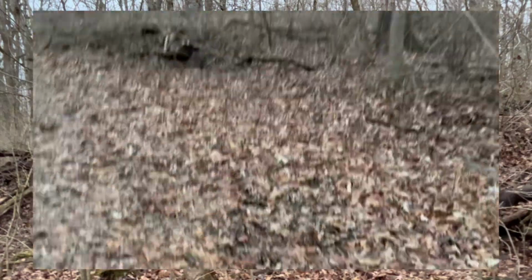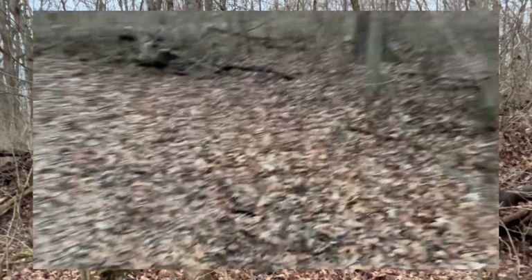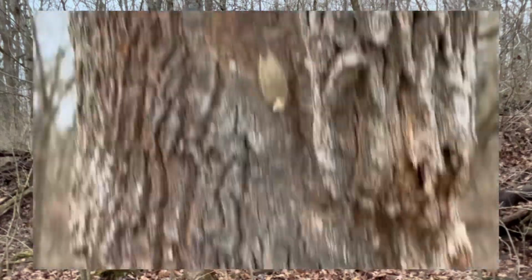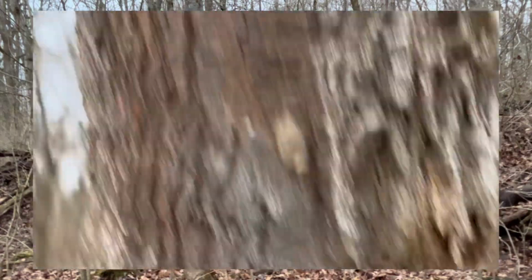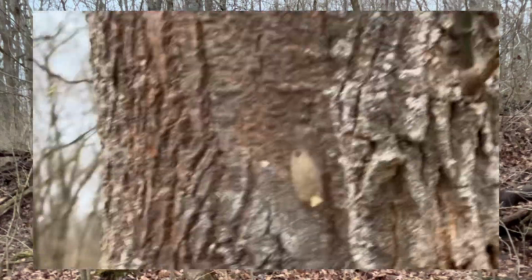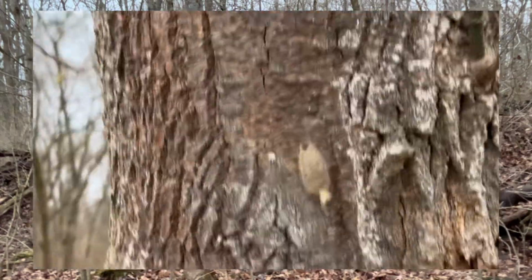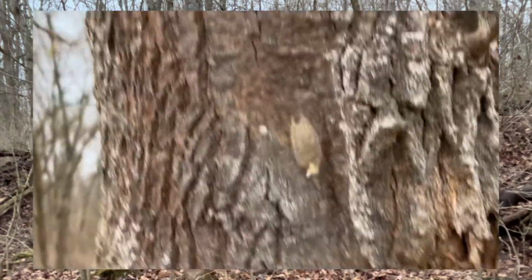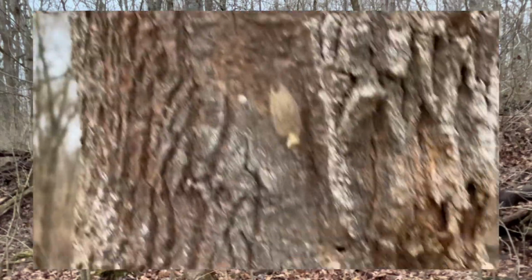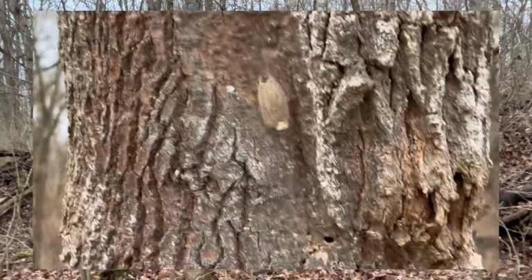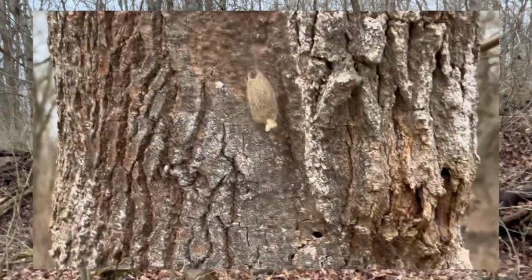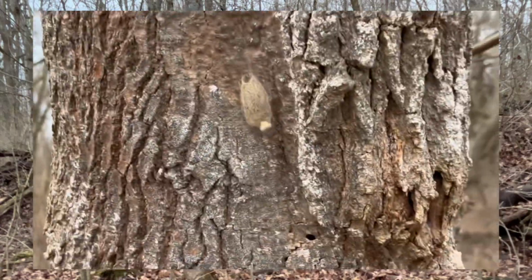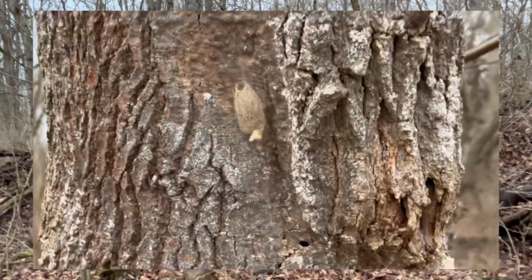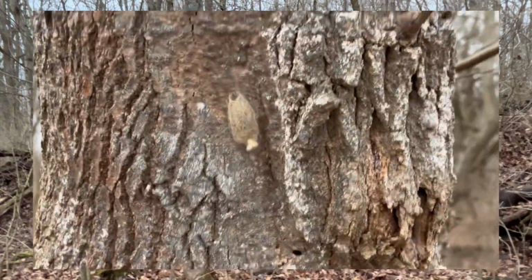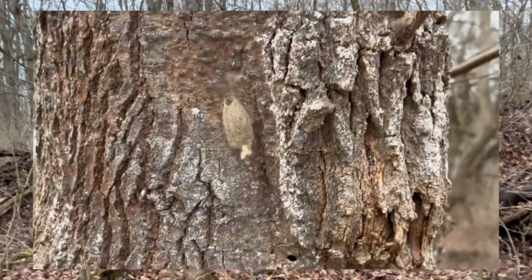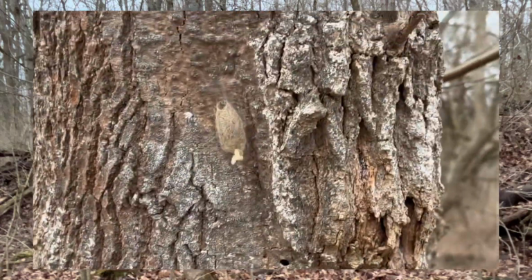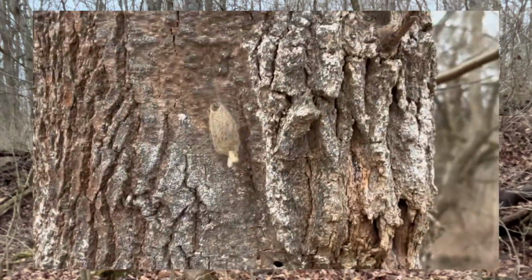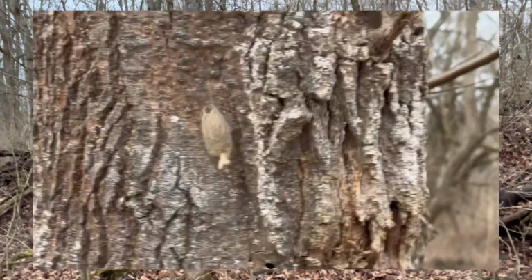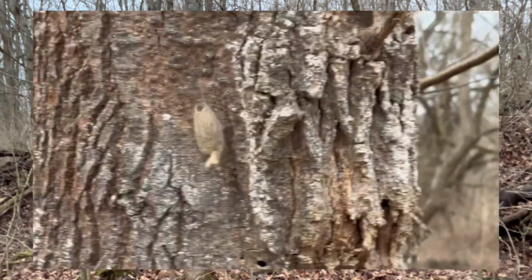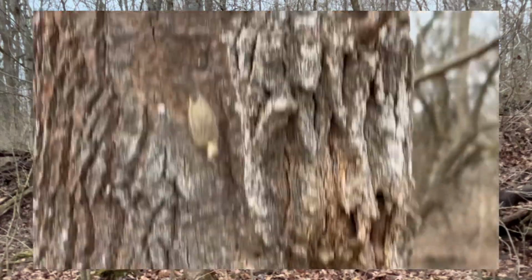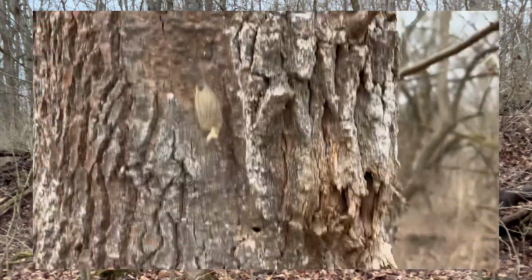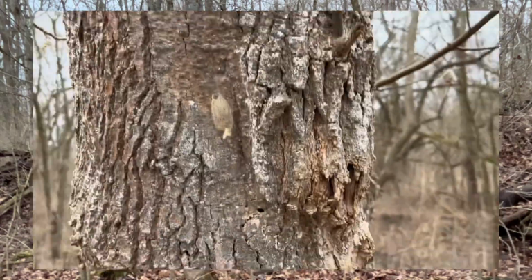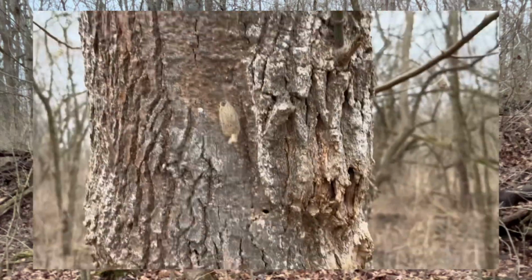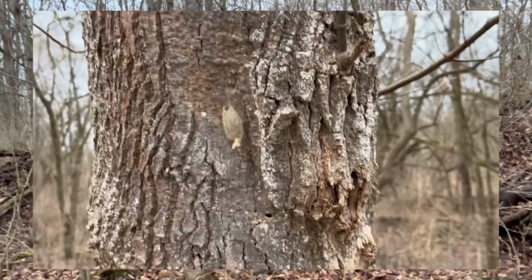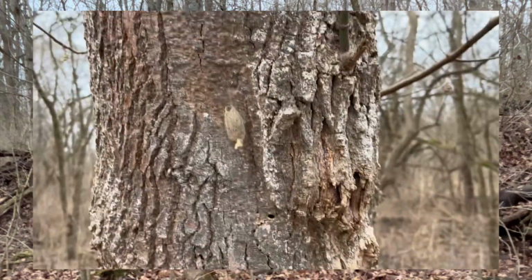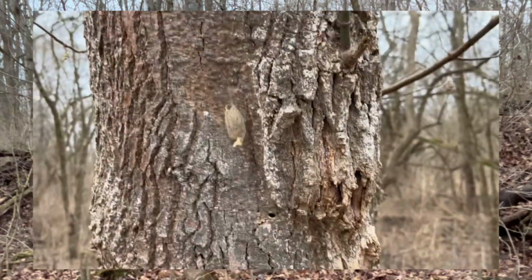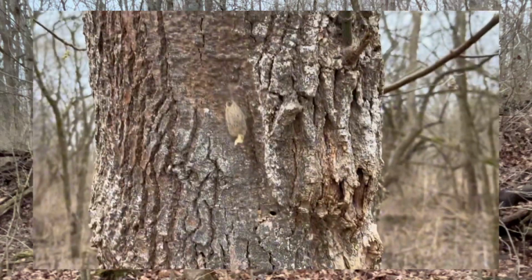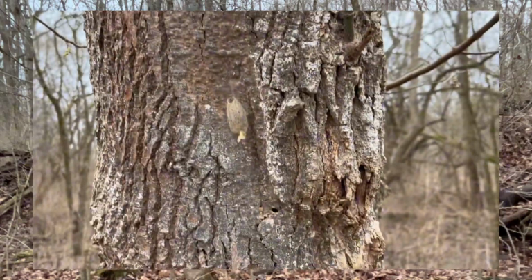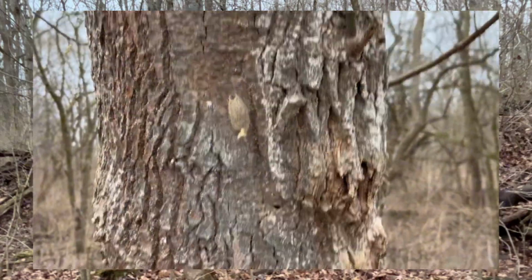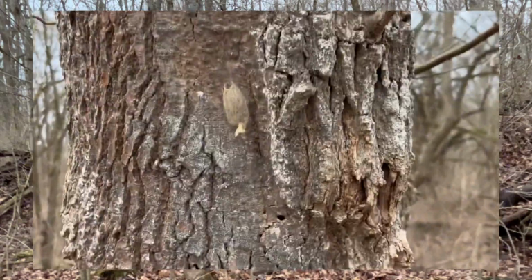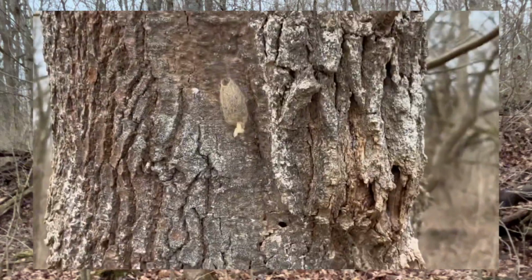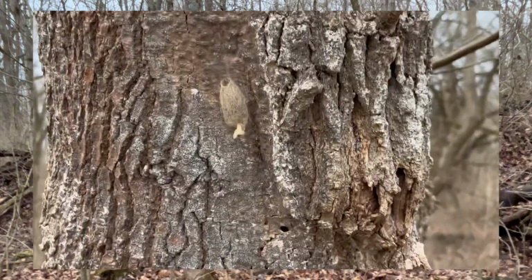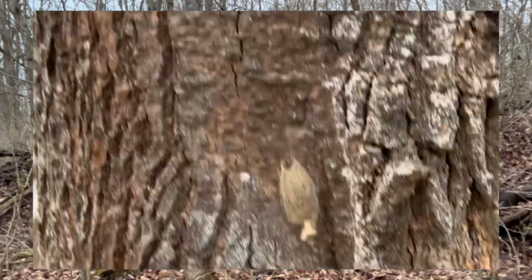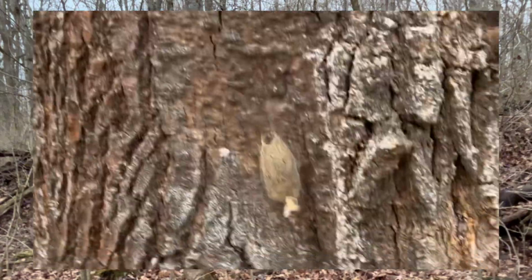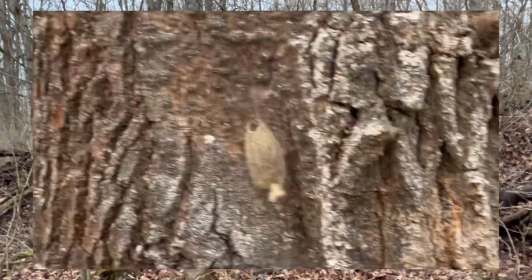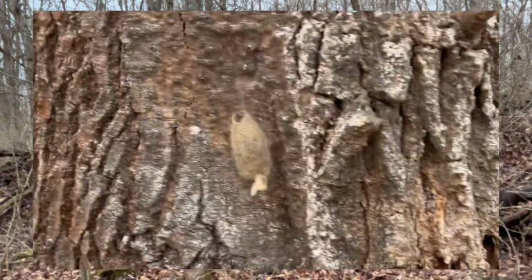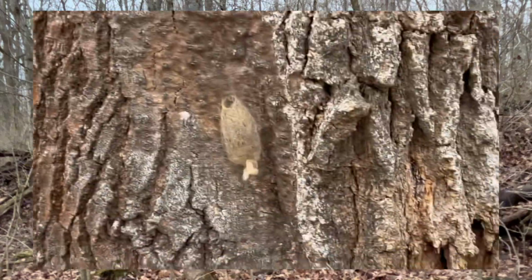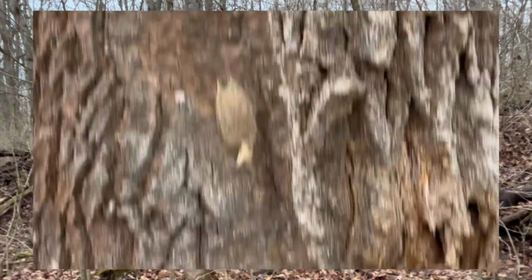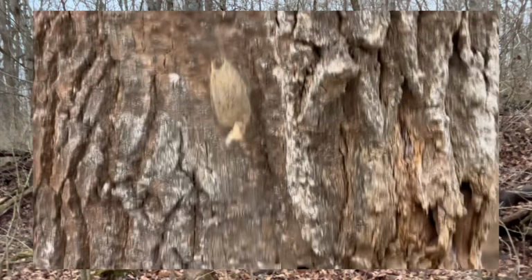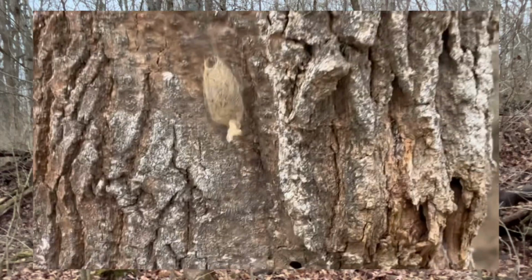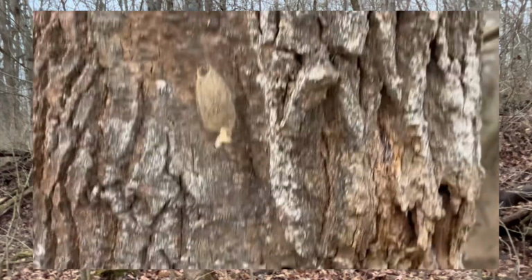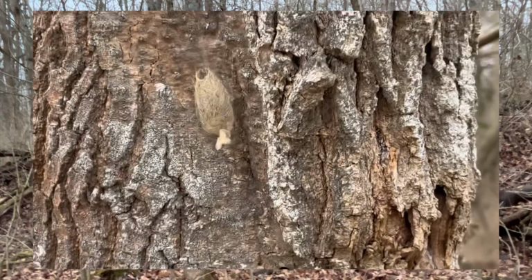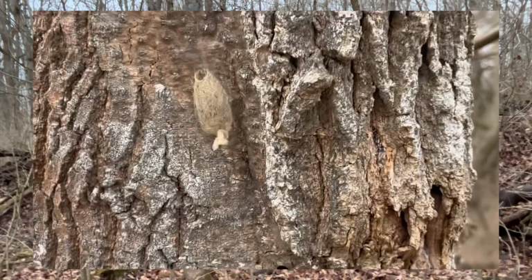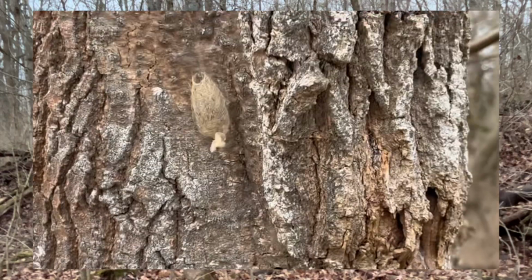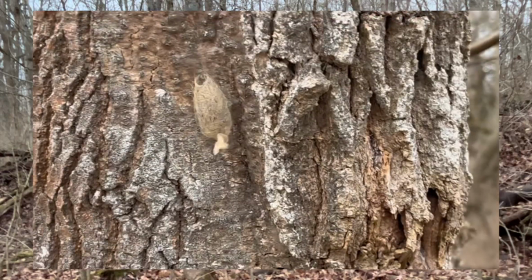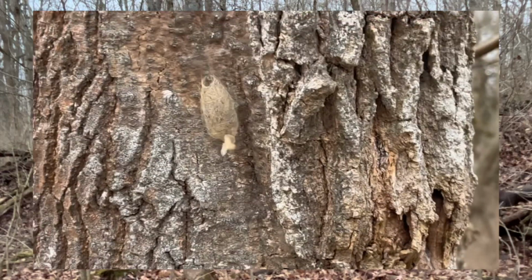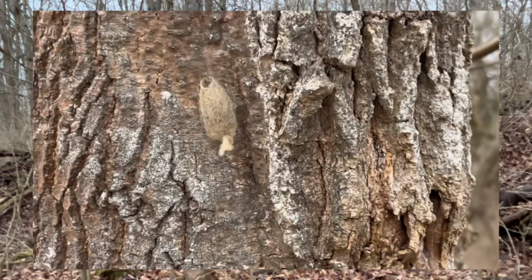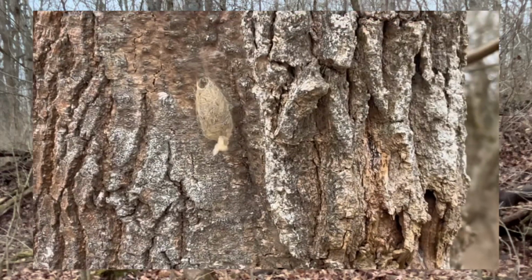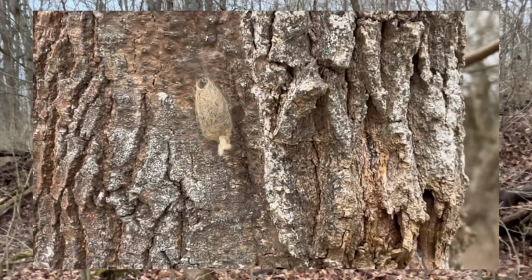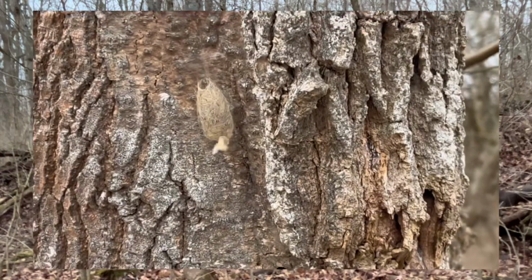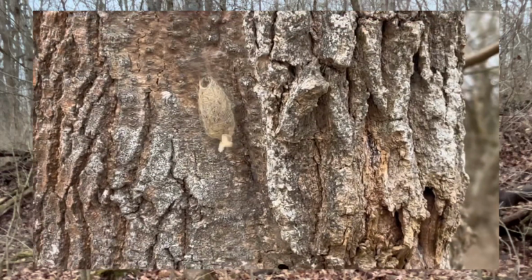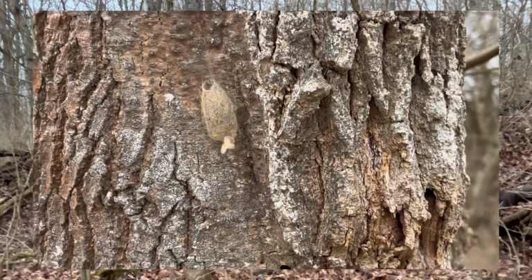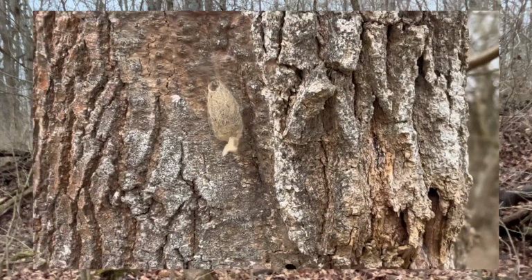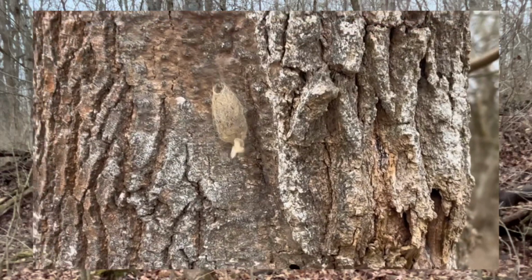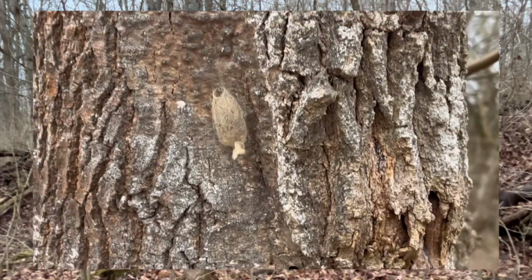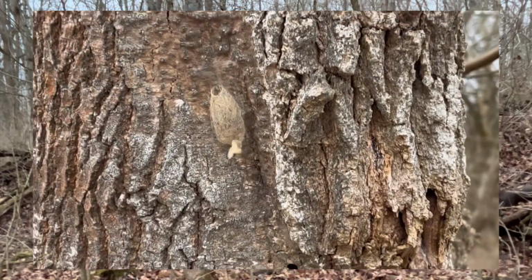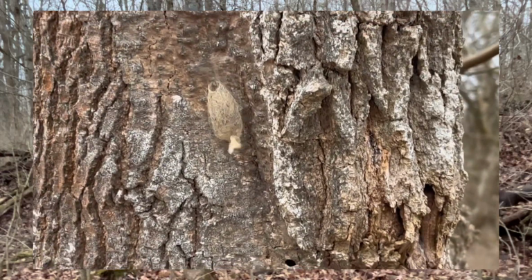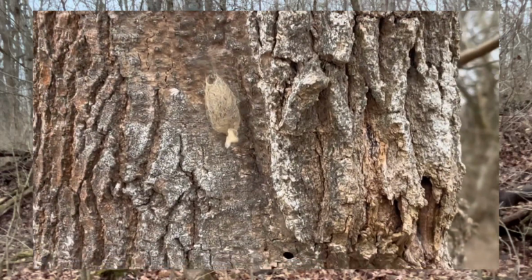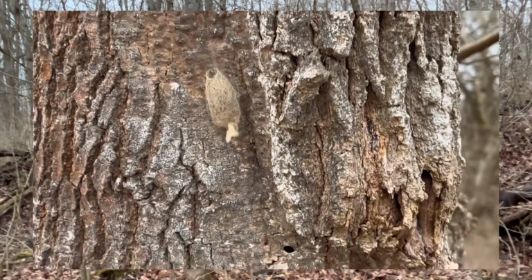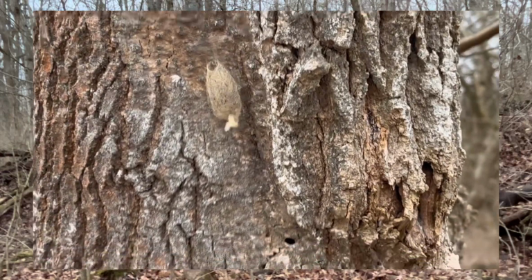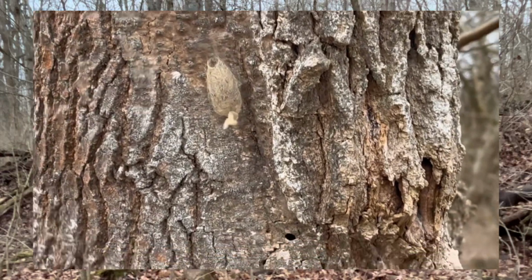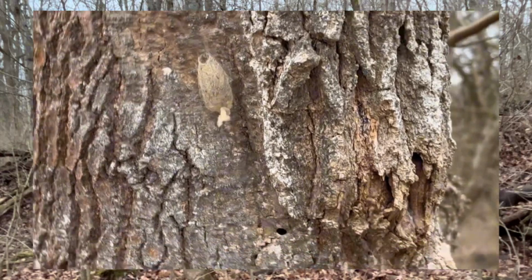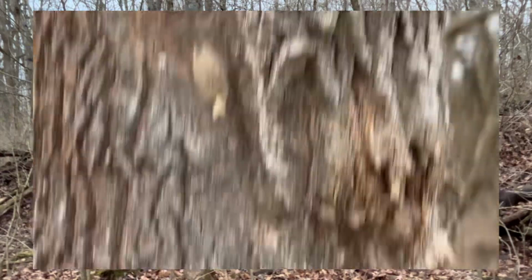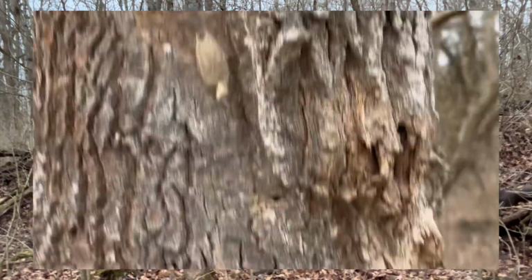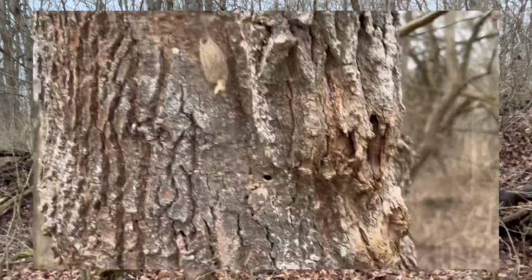Now, what is that? I'm not really sure what that is. It's like an egg sack for a spider, maybe. Interesting.